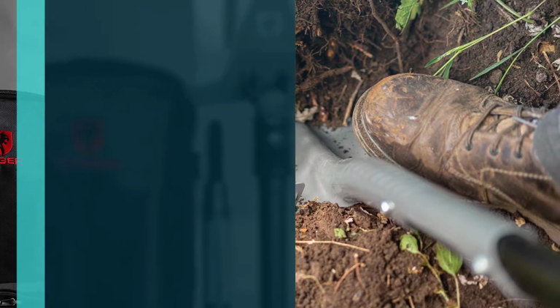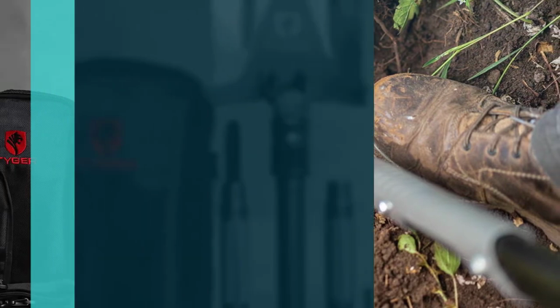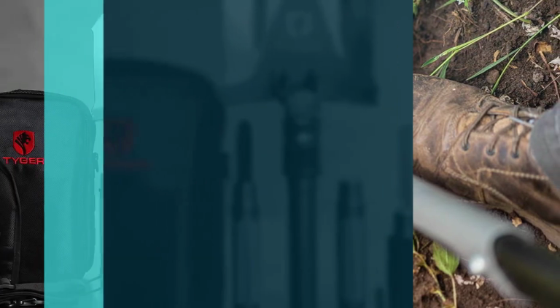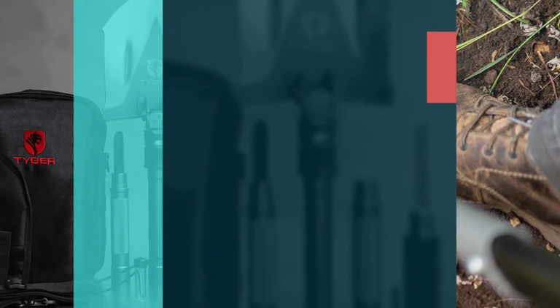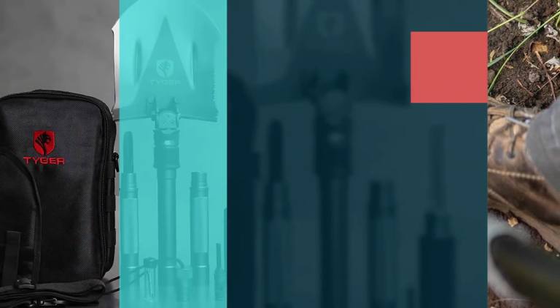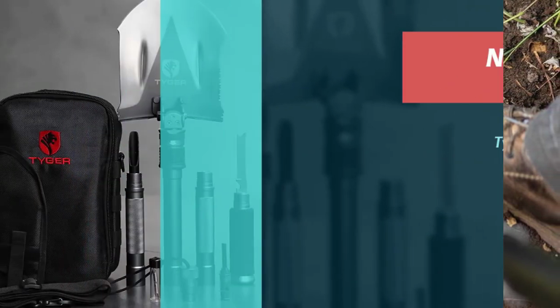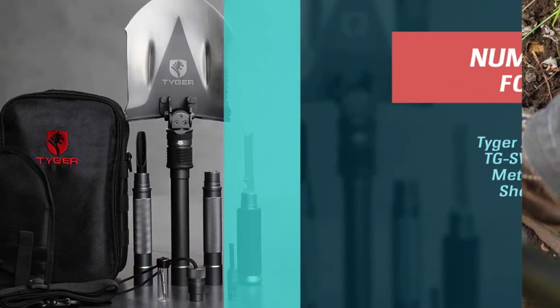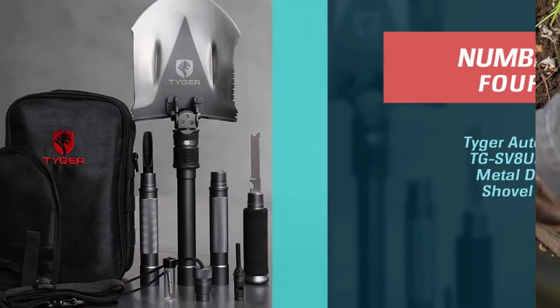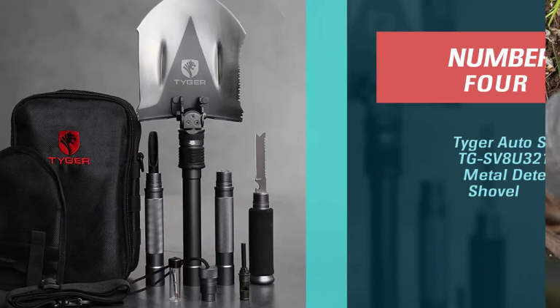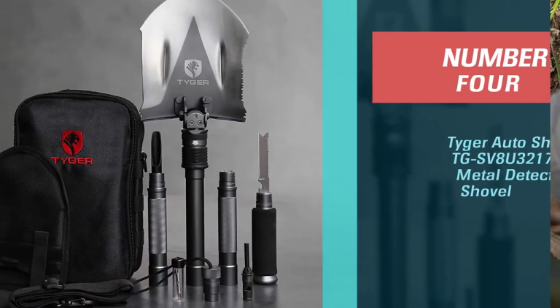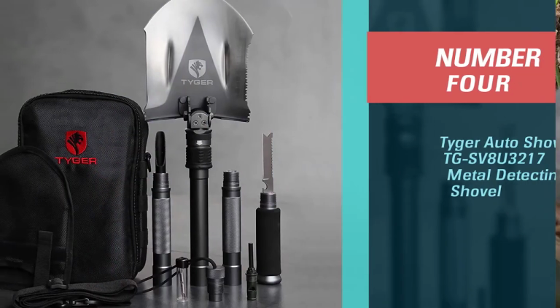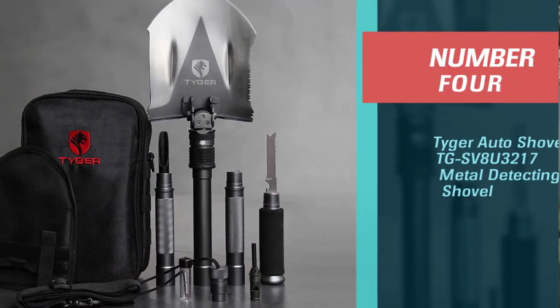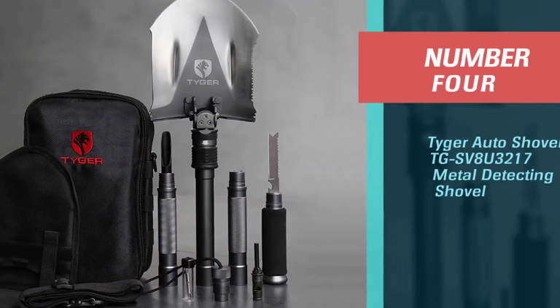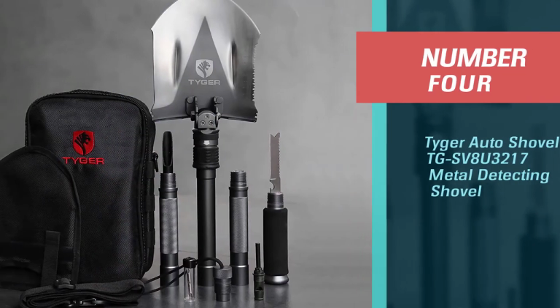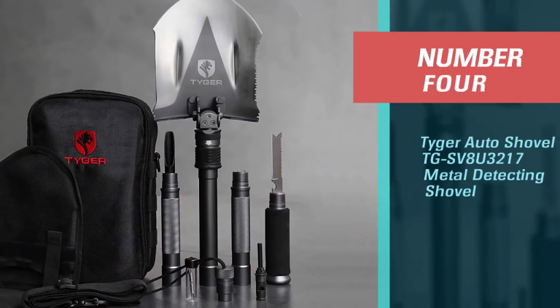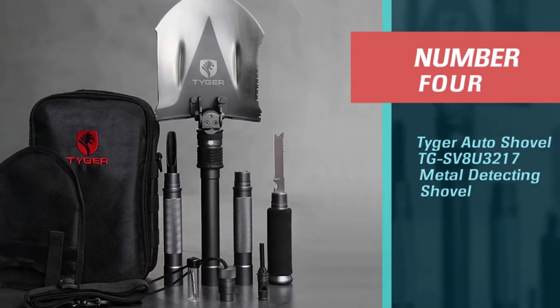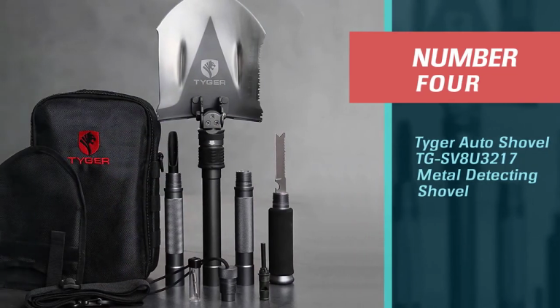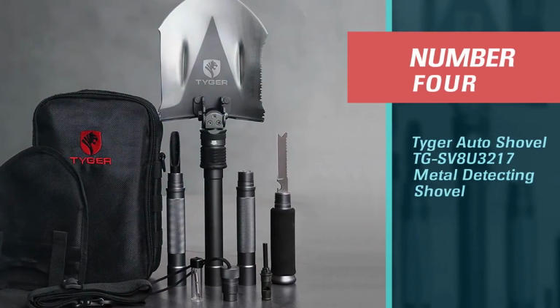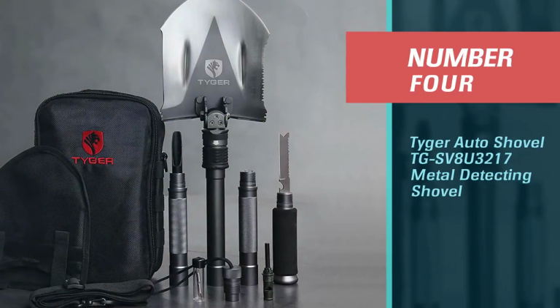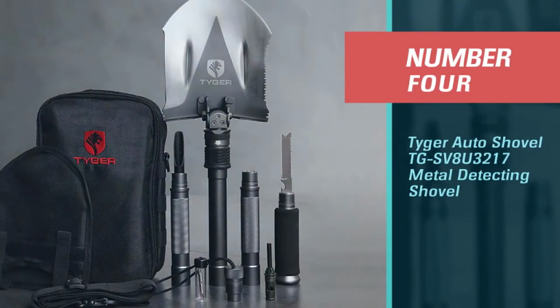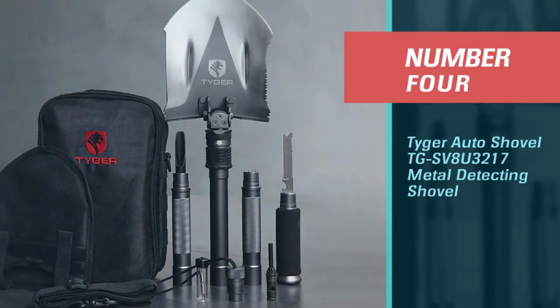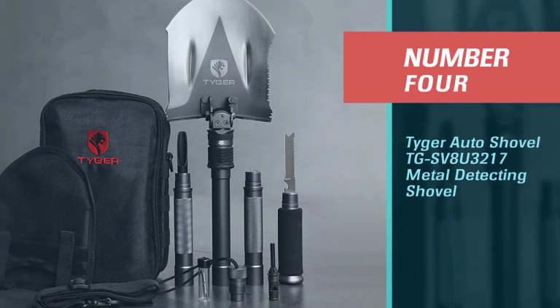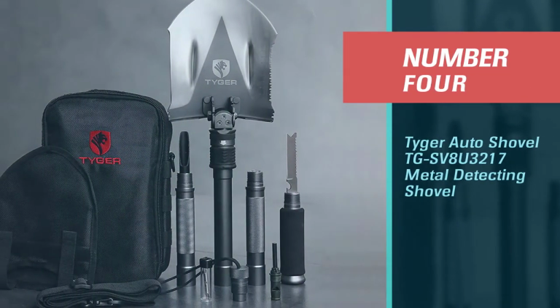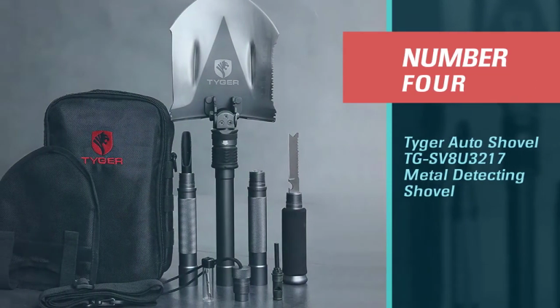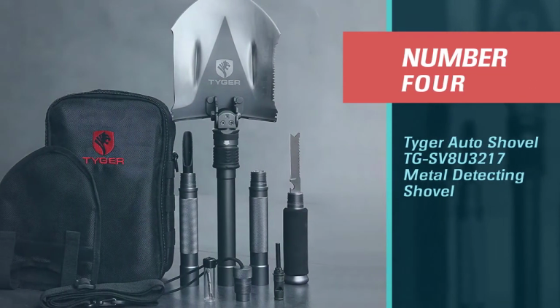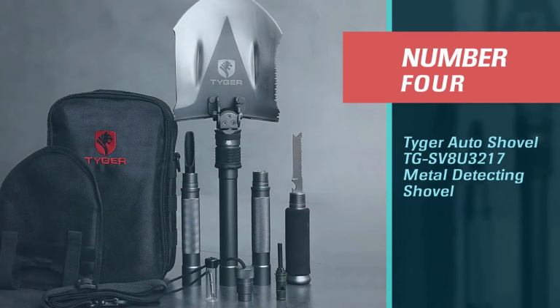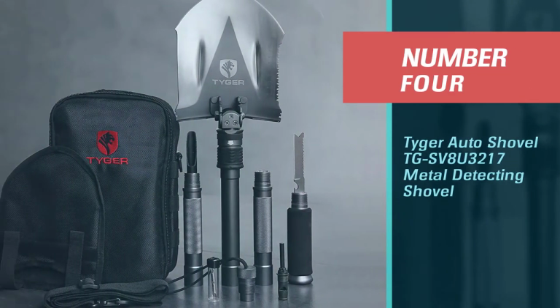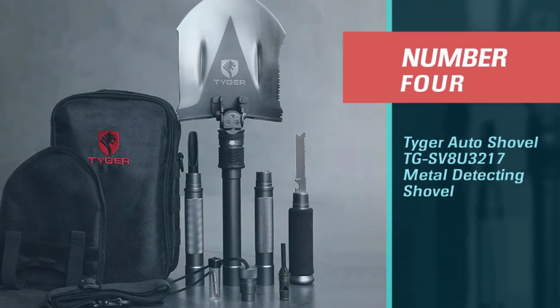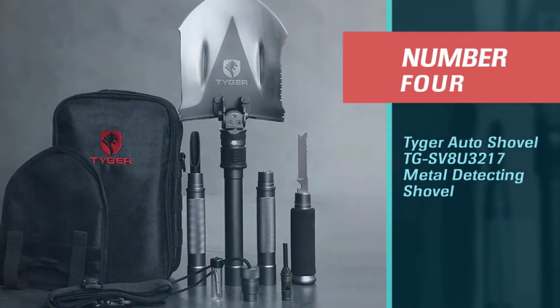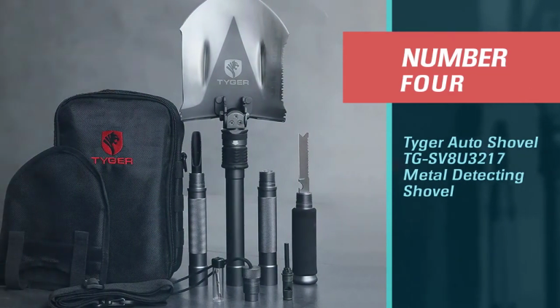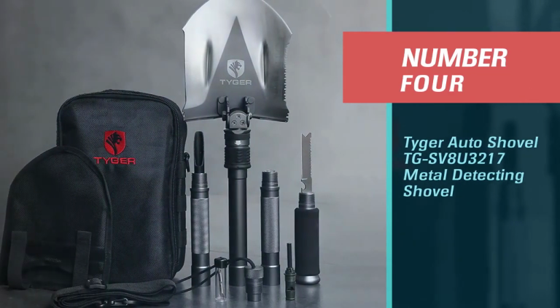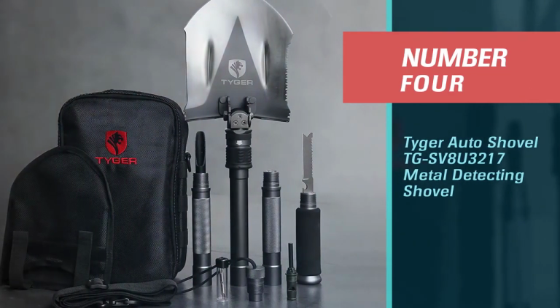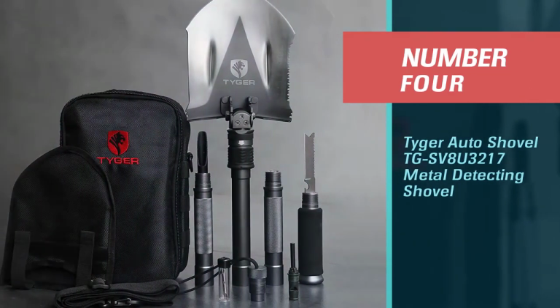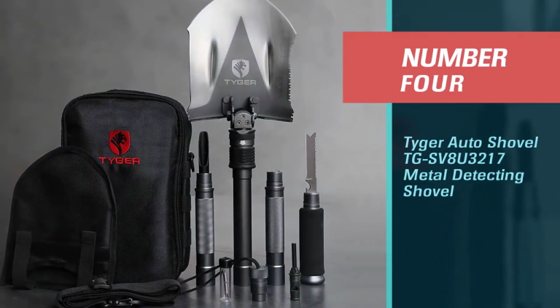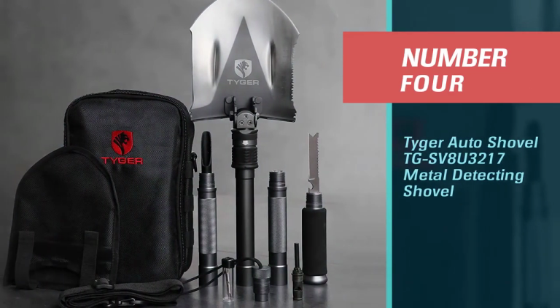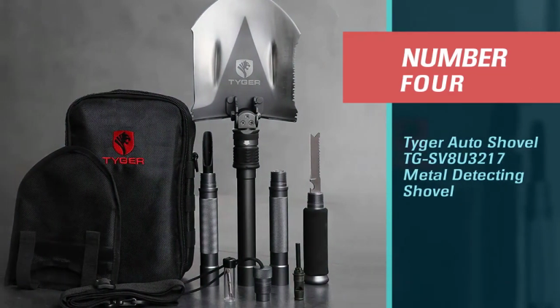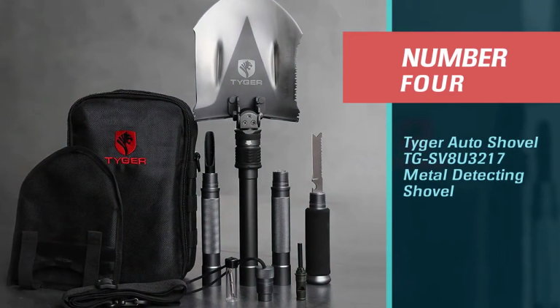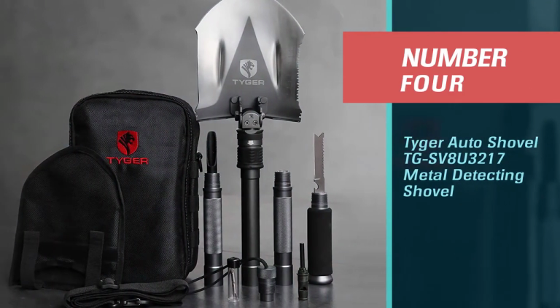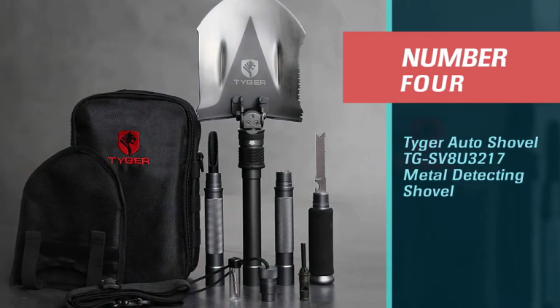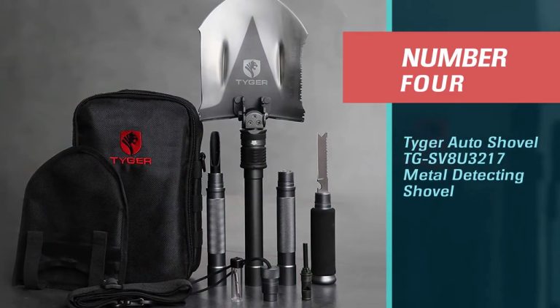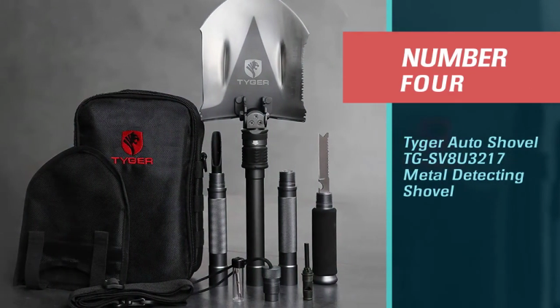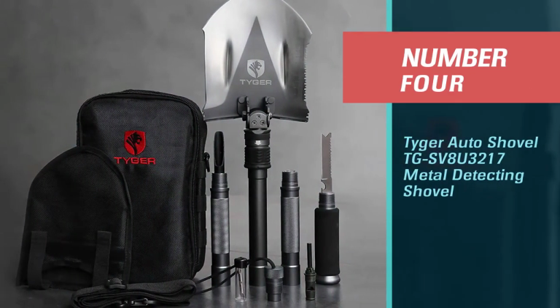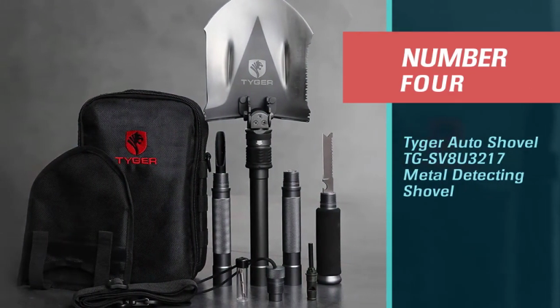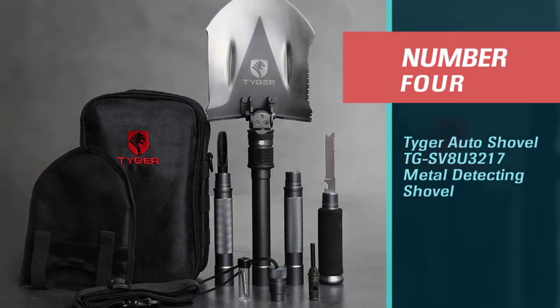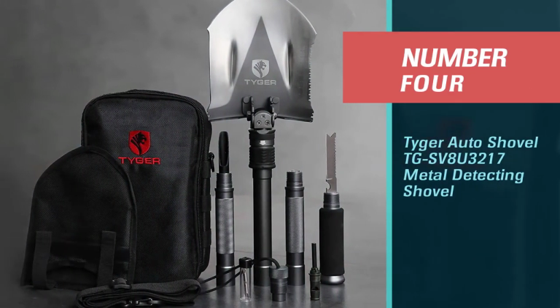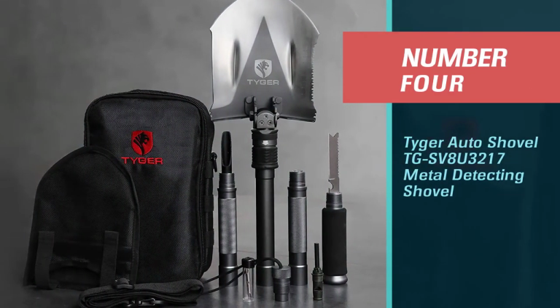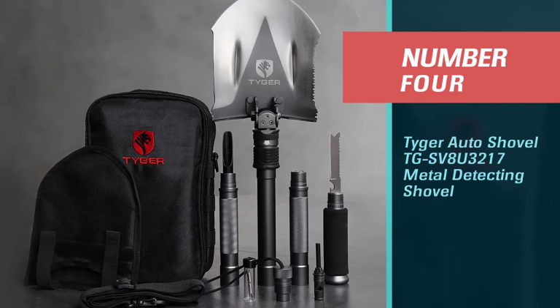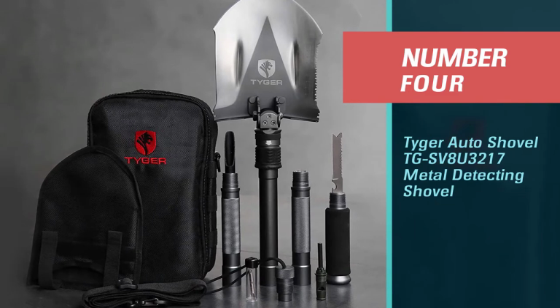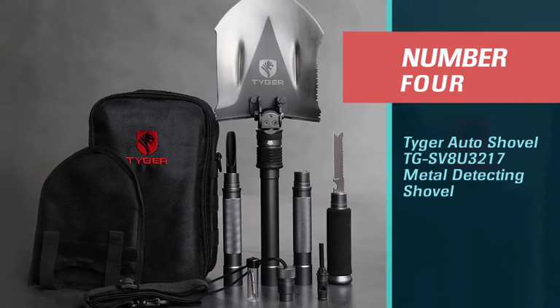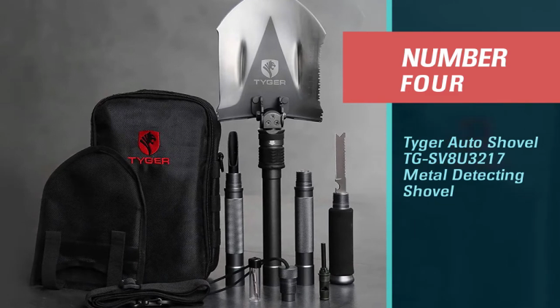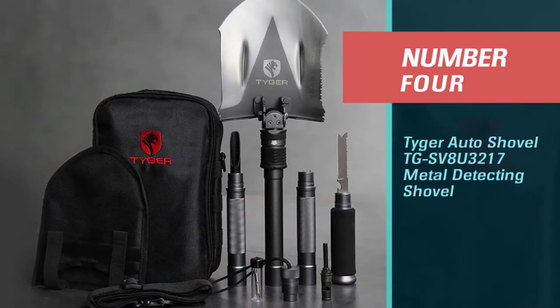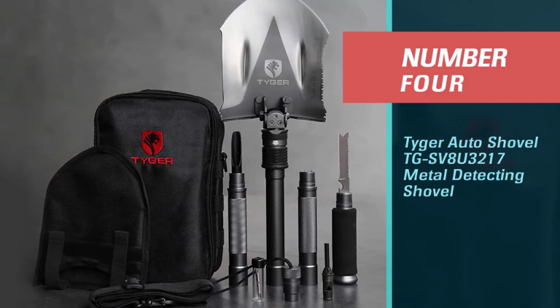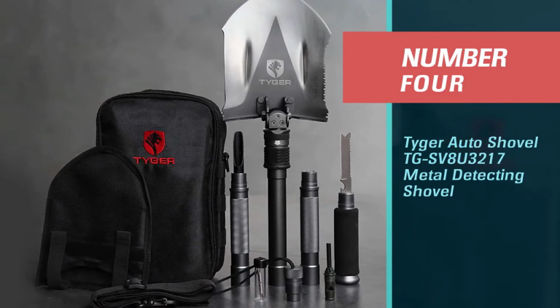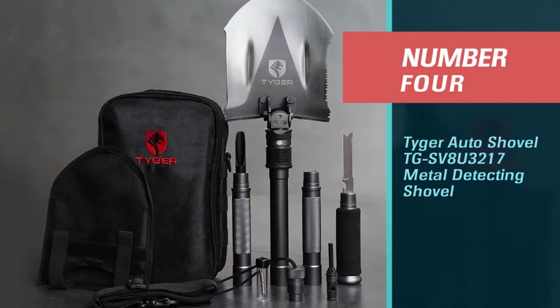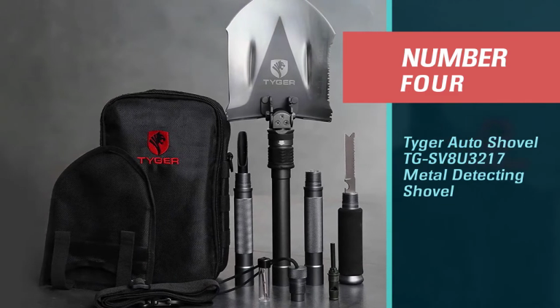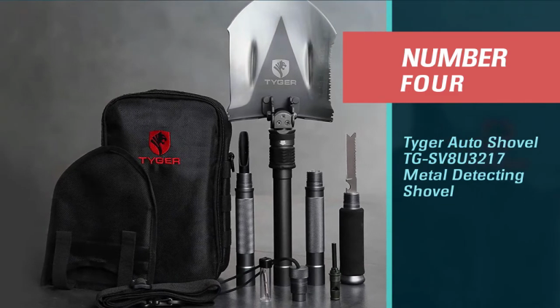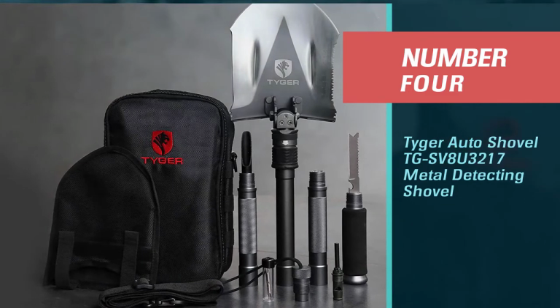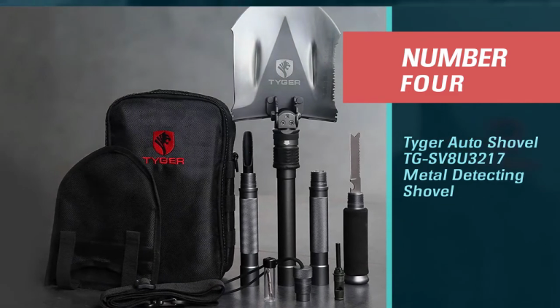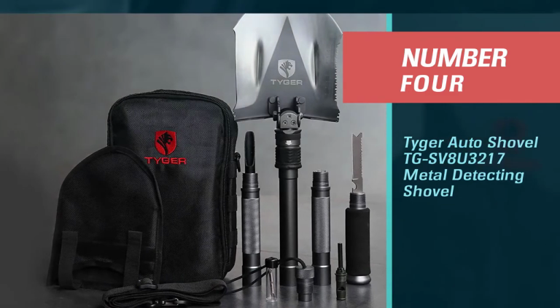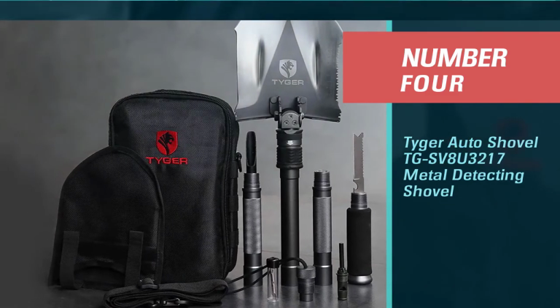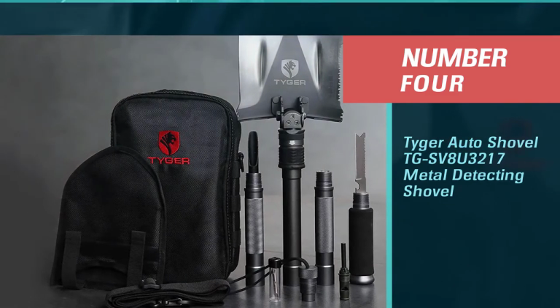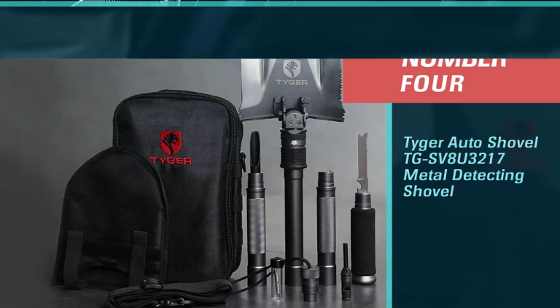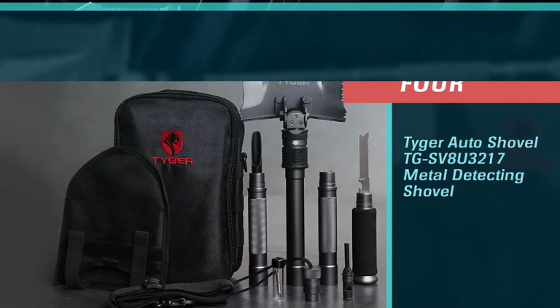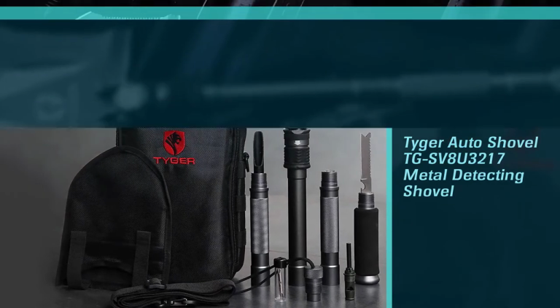Number 4: the Tiger Auto Shovel TGSV8U3217 Metal Detecting Shovel.